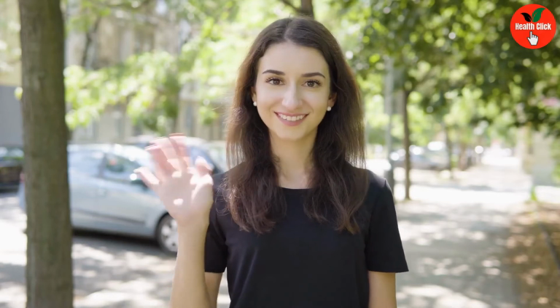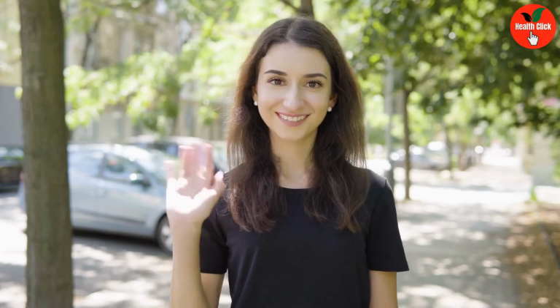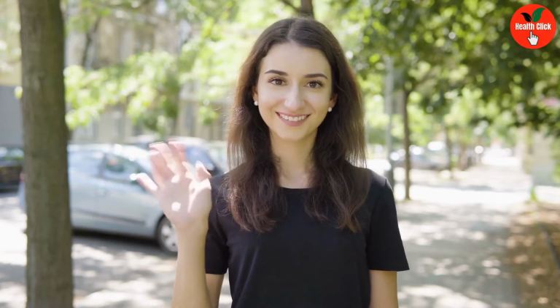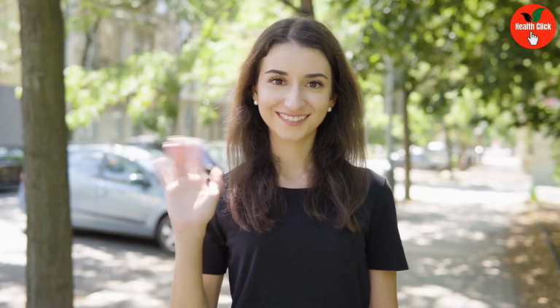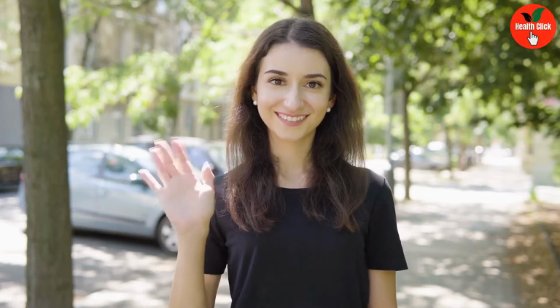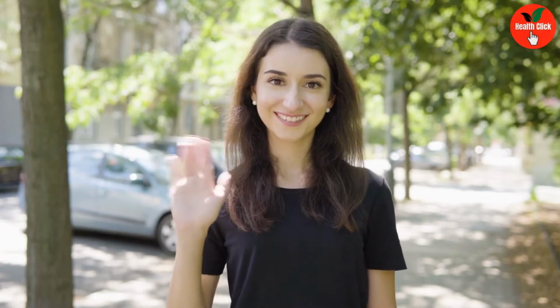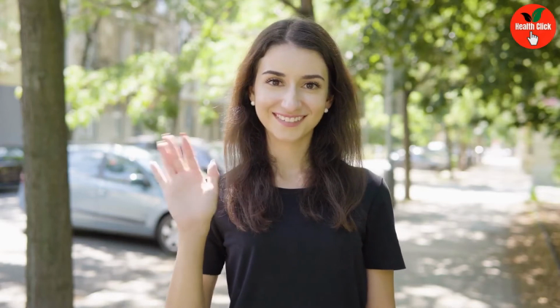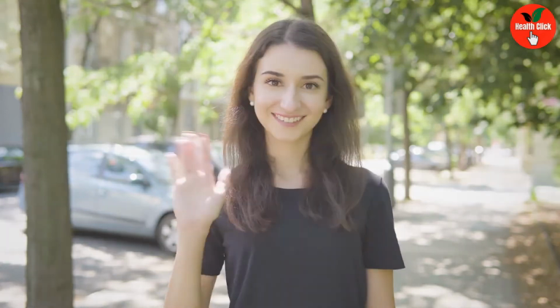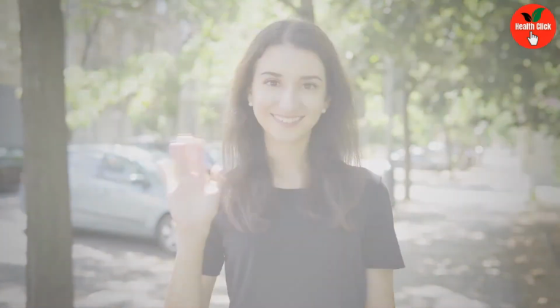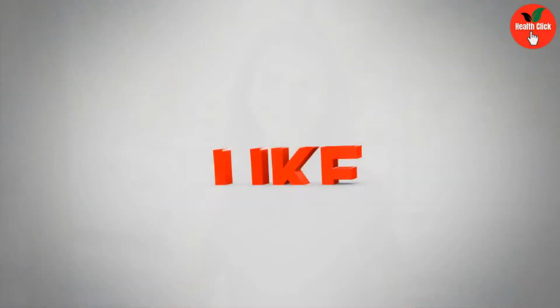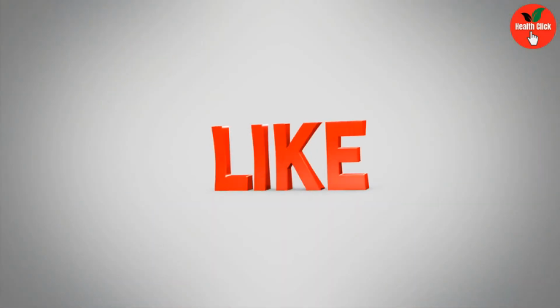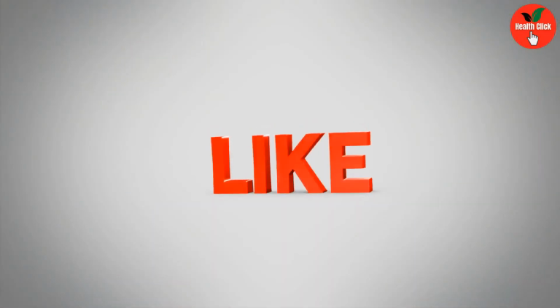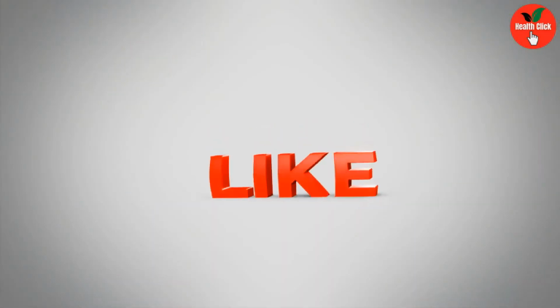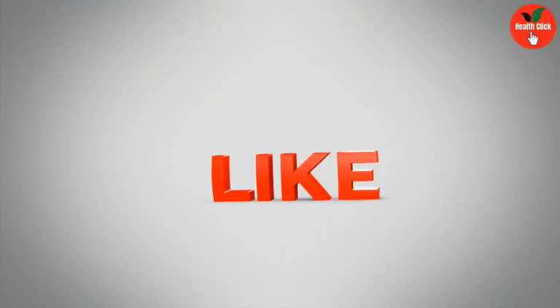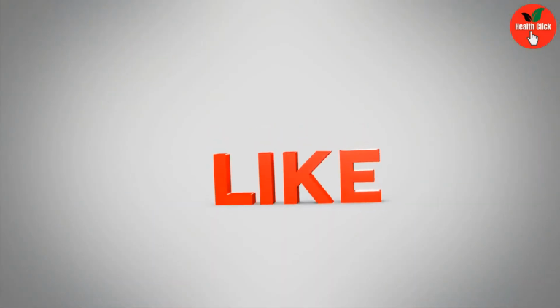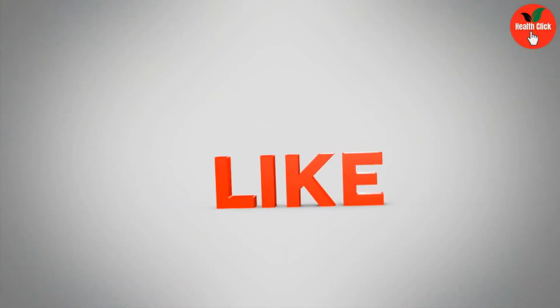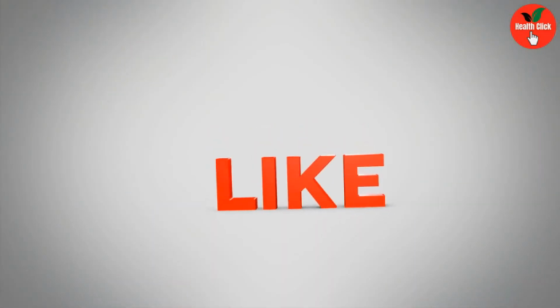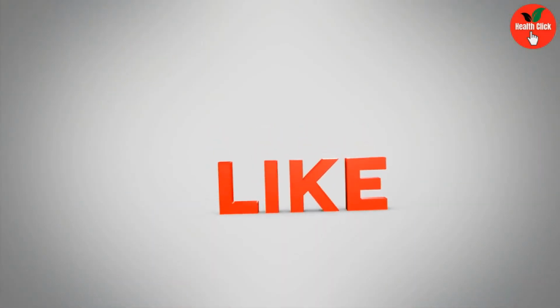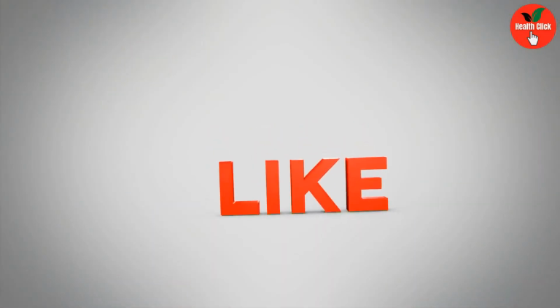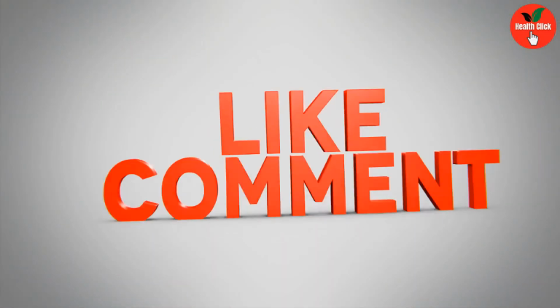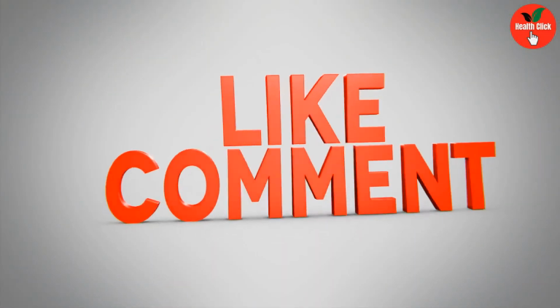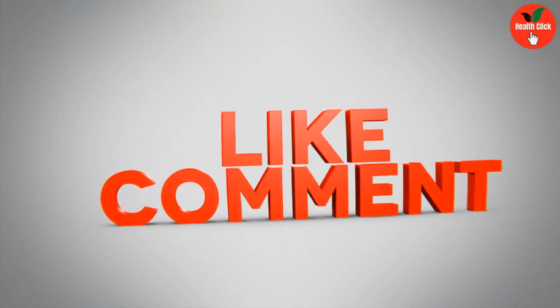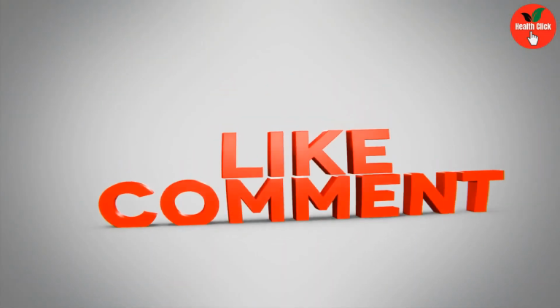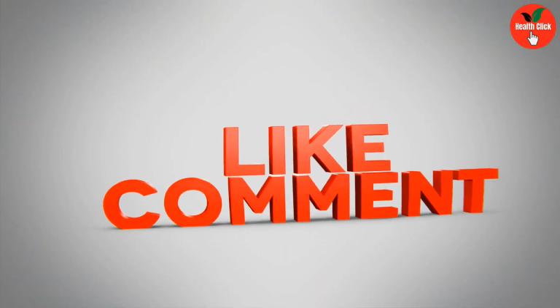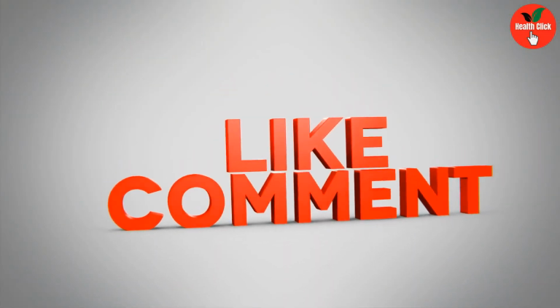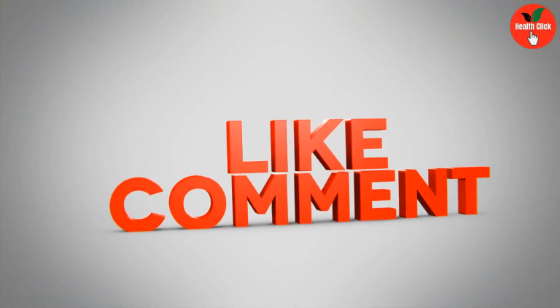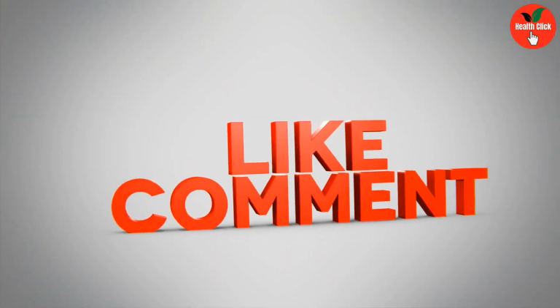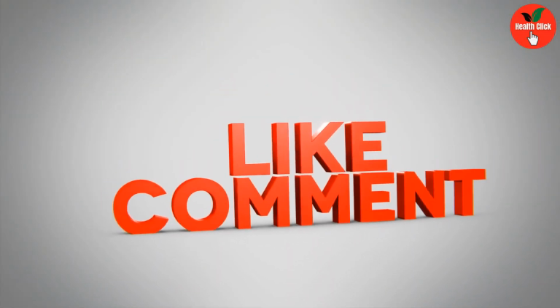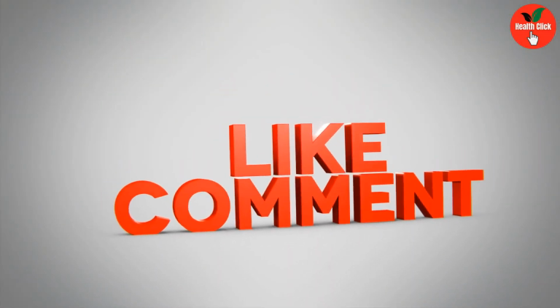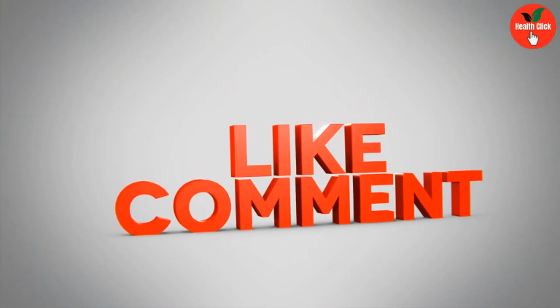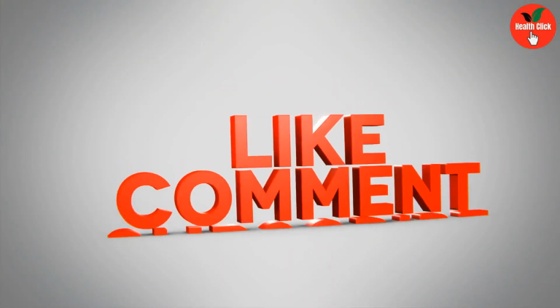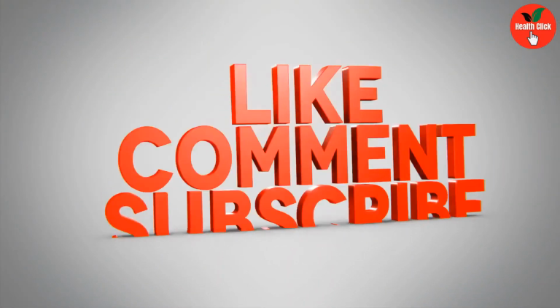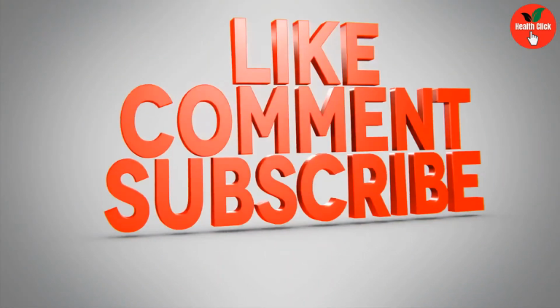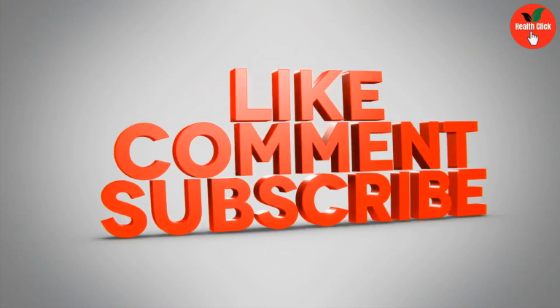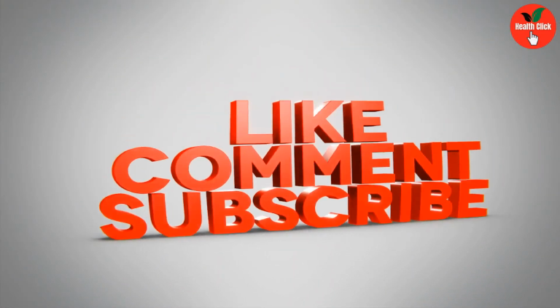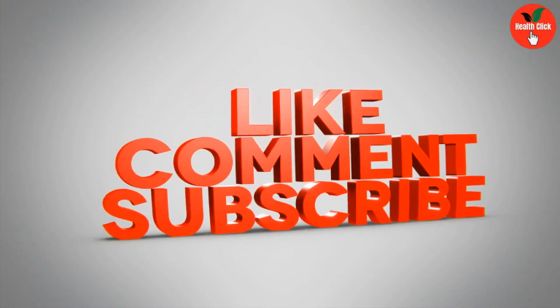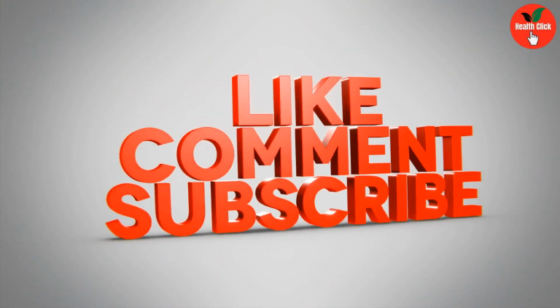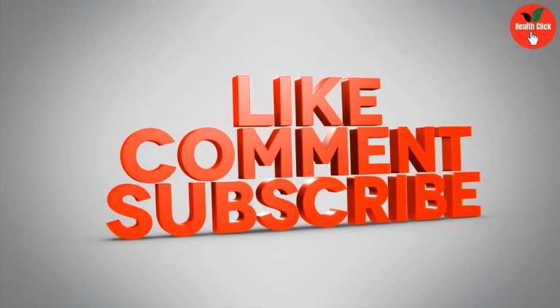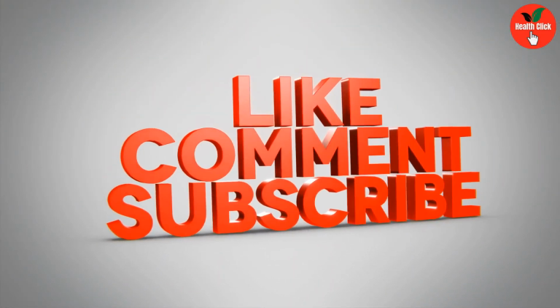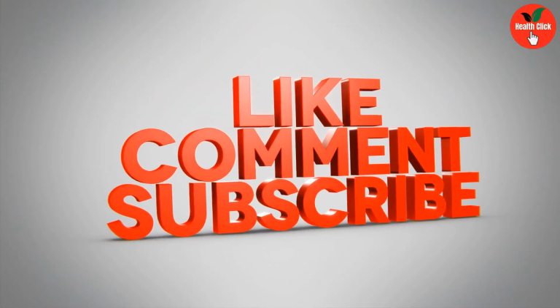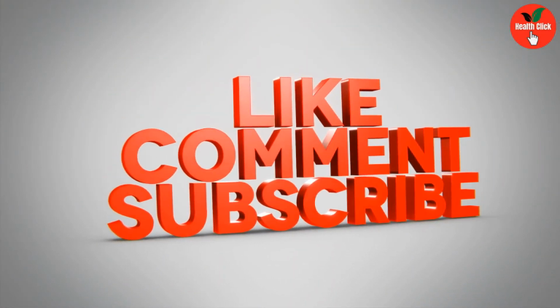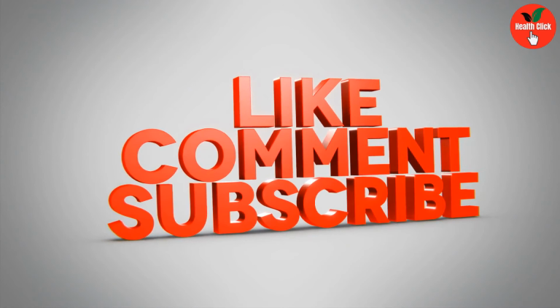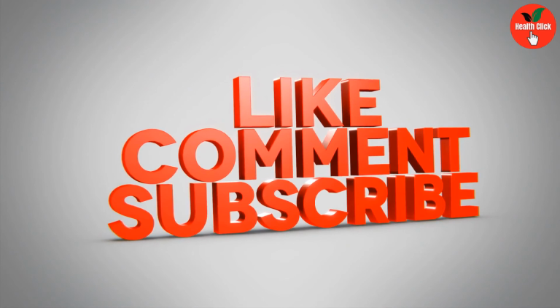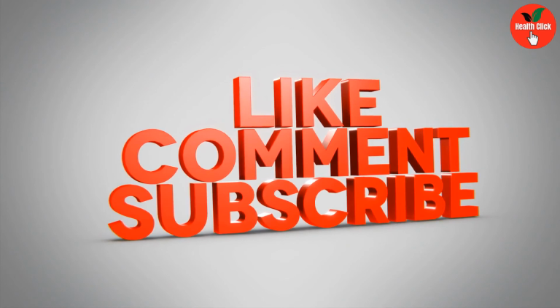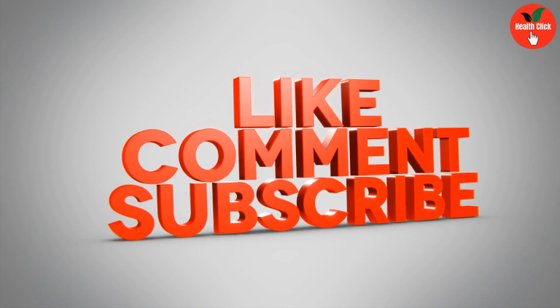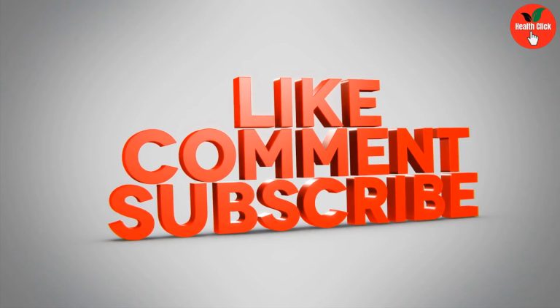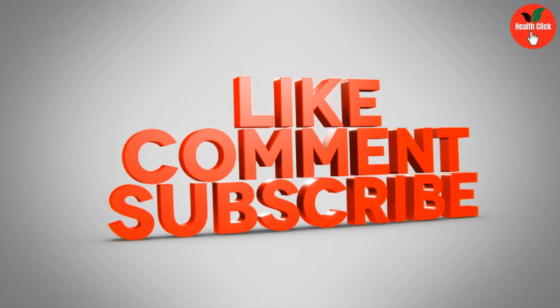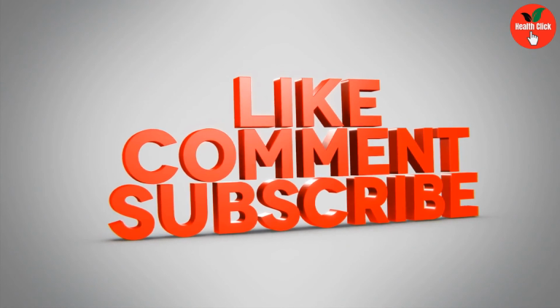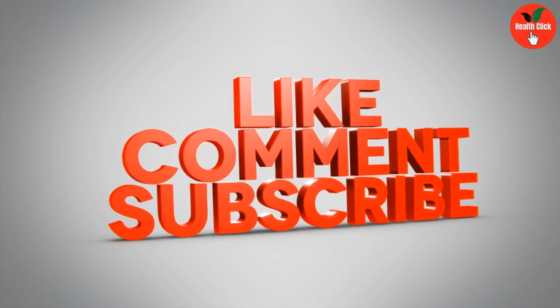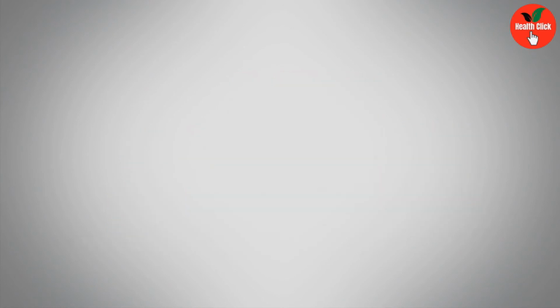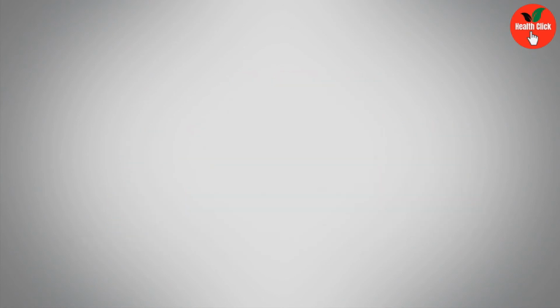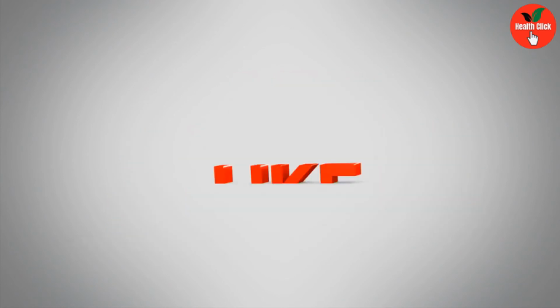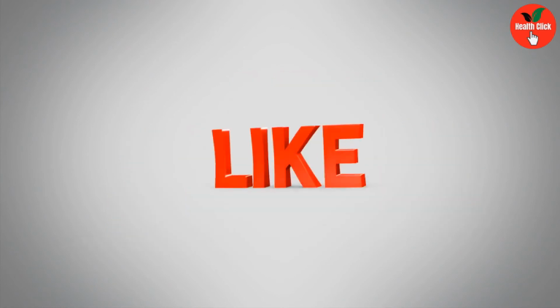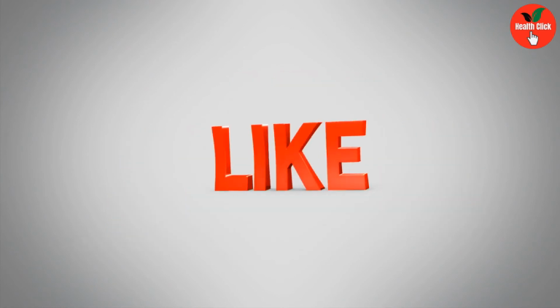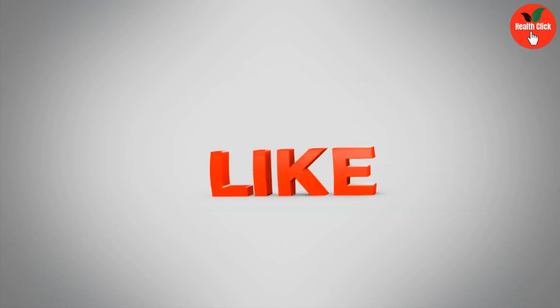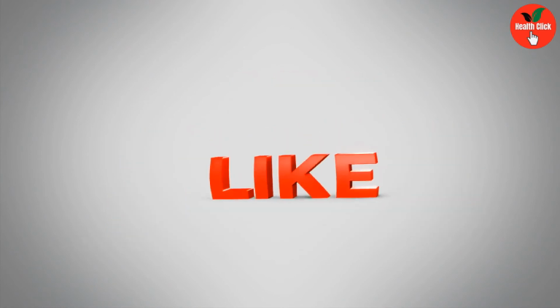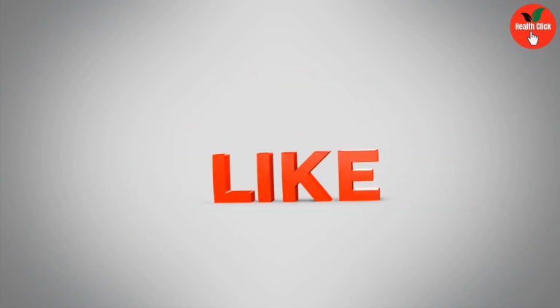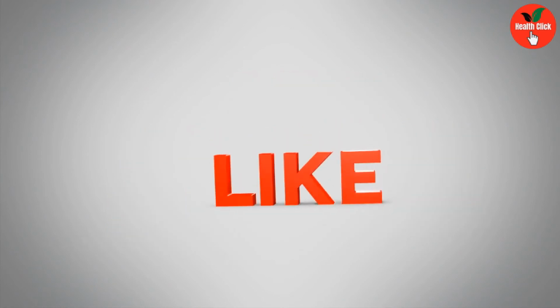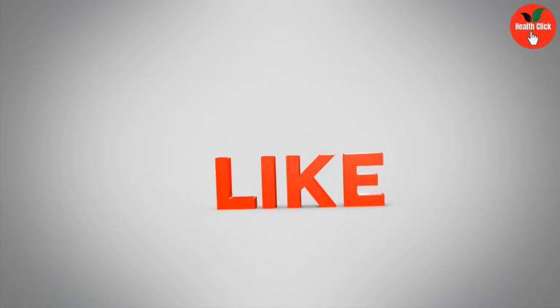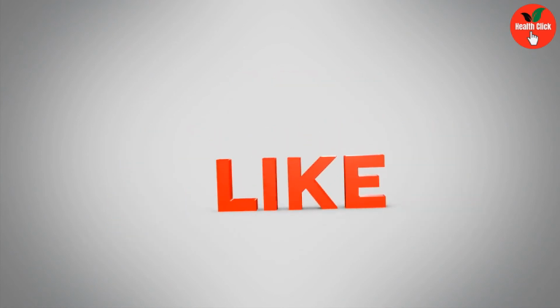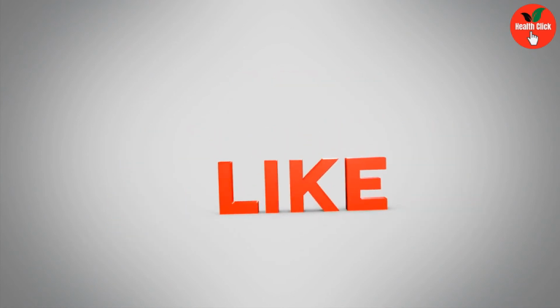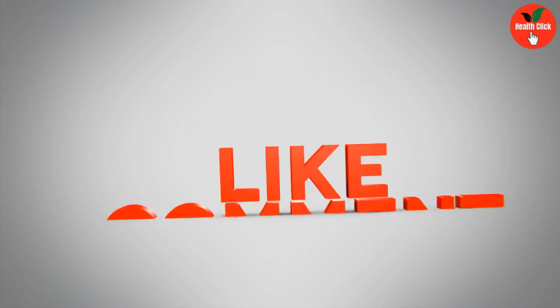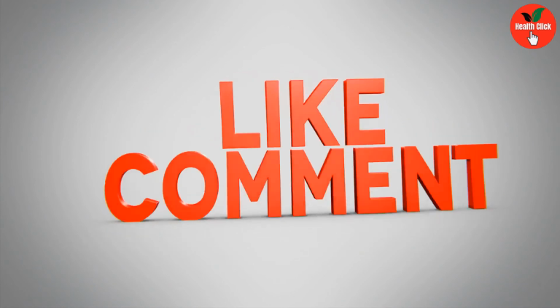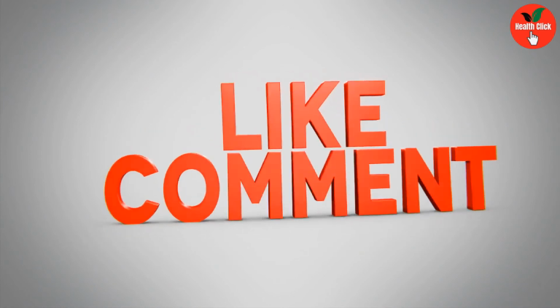So that's it for today. Thanks for watching. If you like the video, please like, share, and subscribe to this channel for more interesting videos.